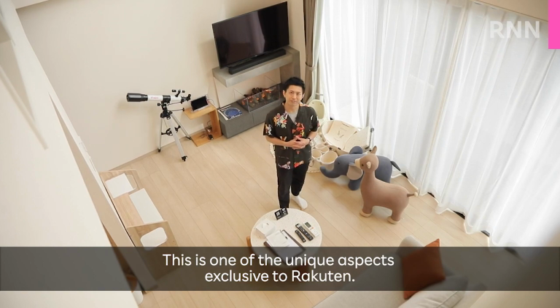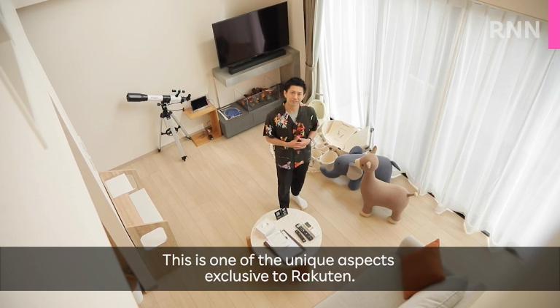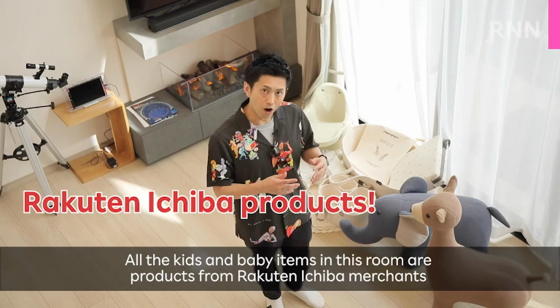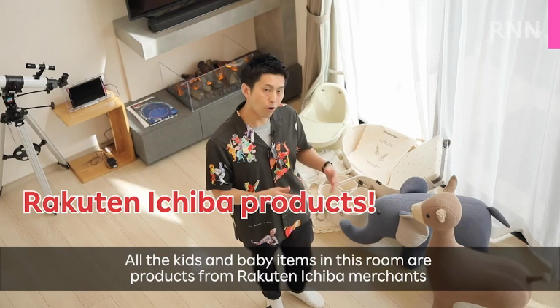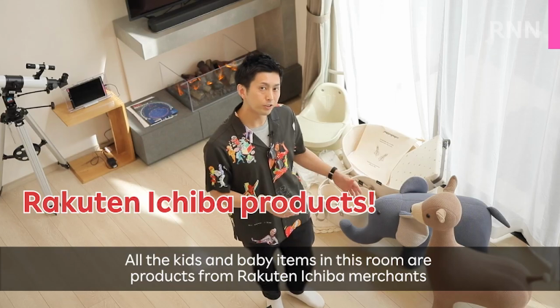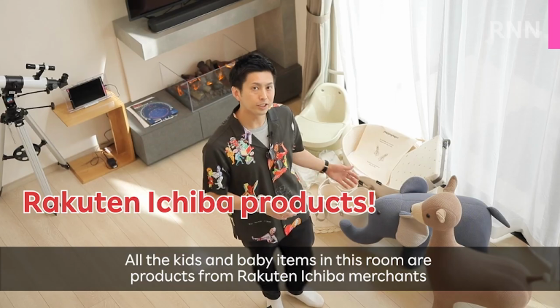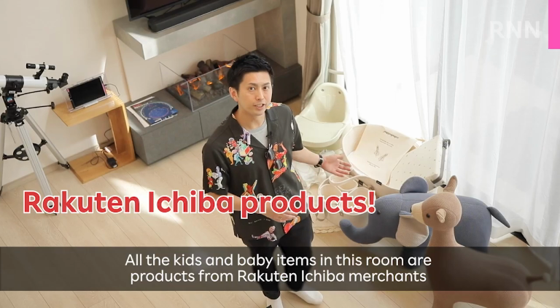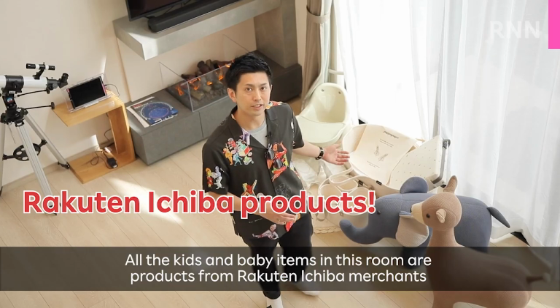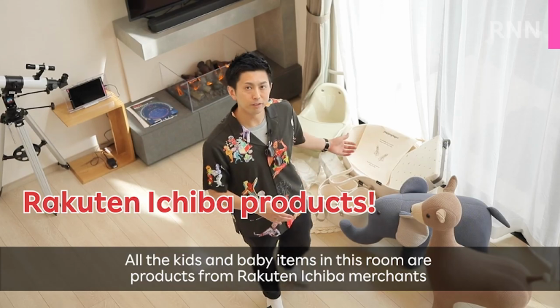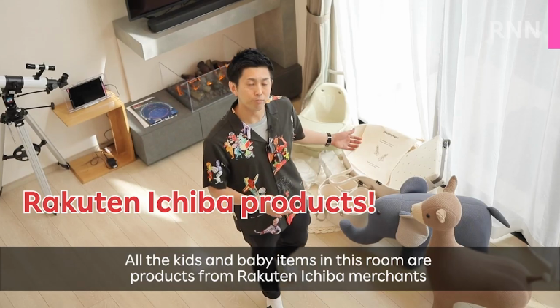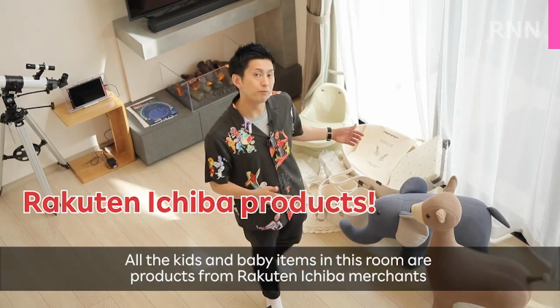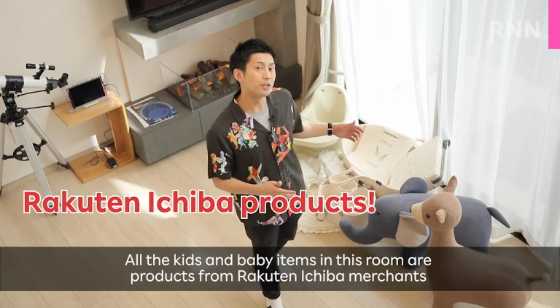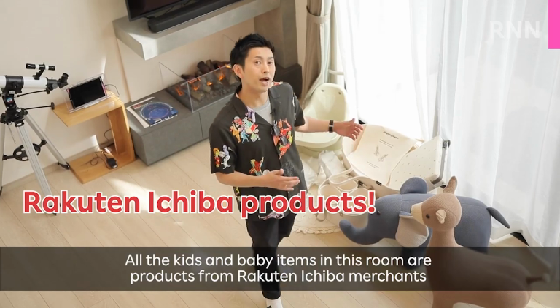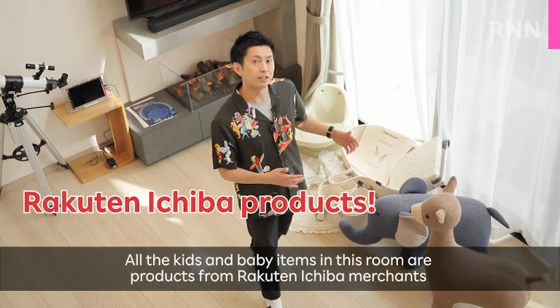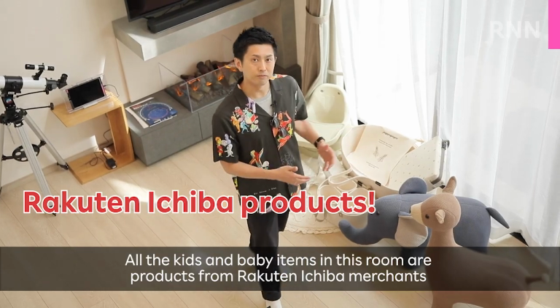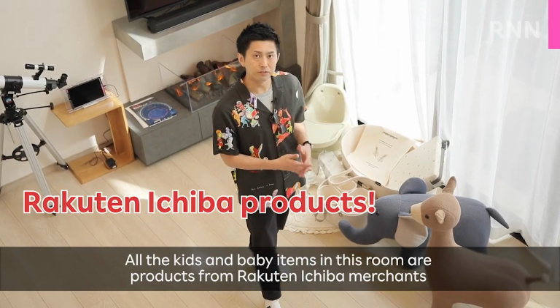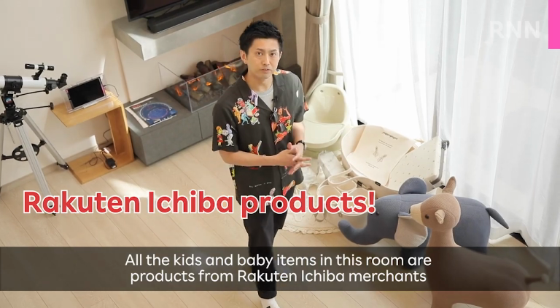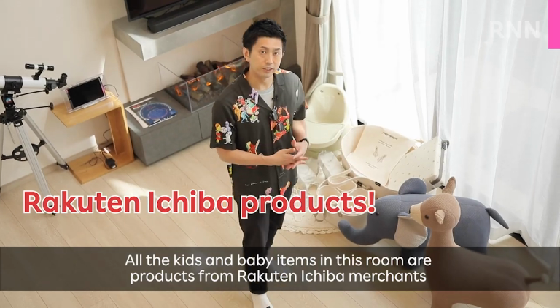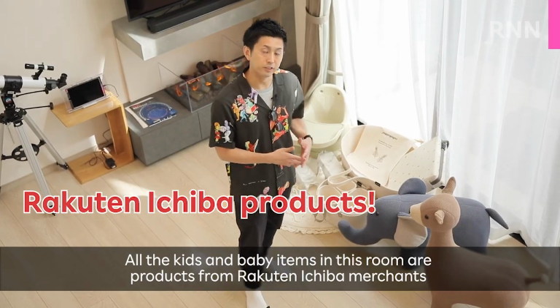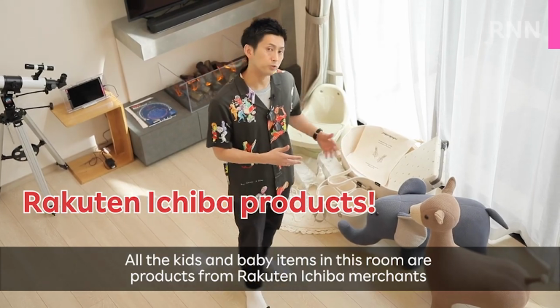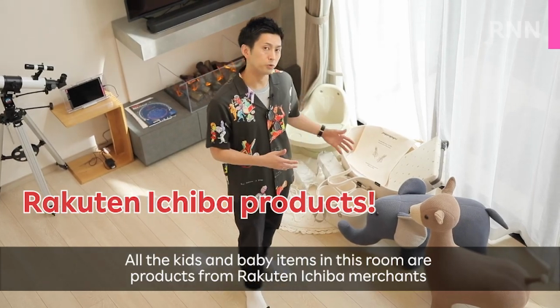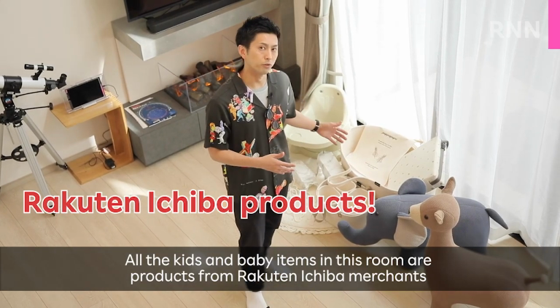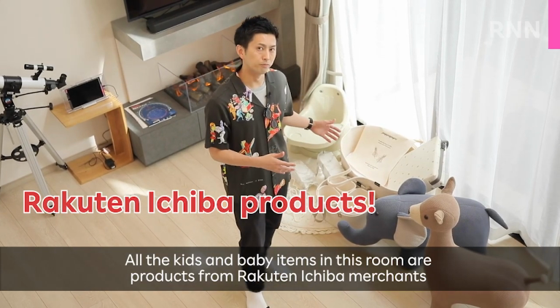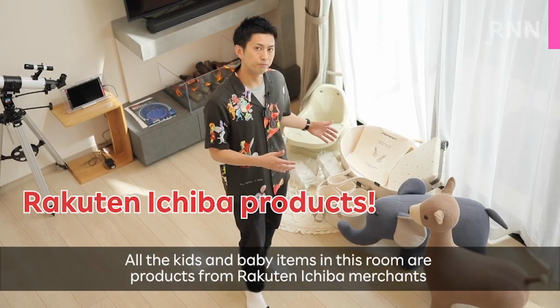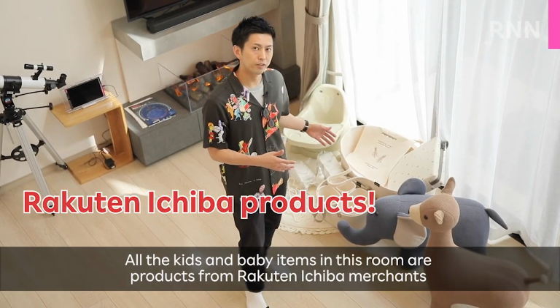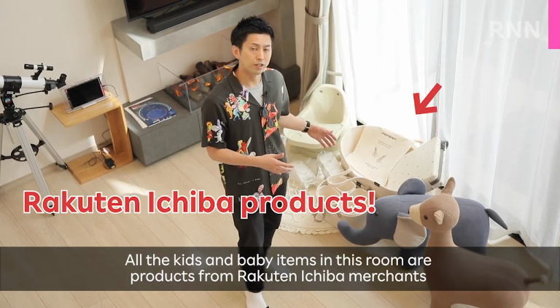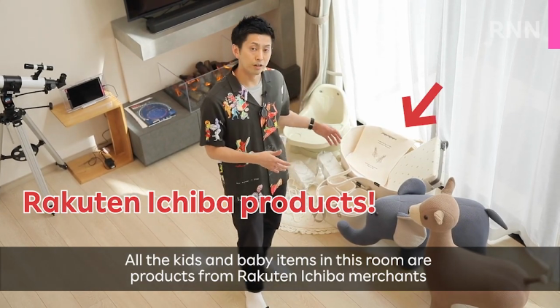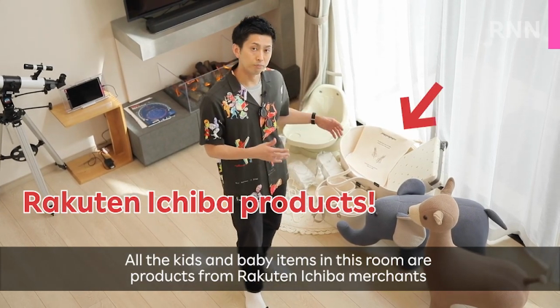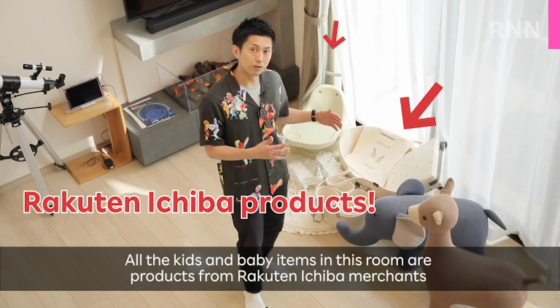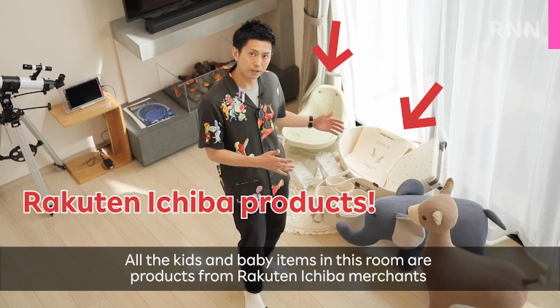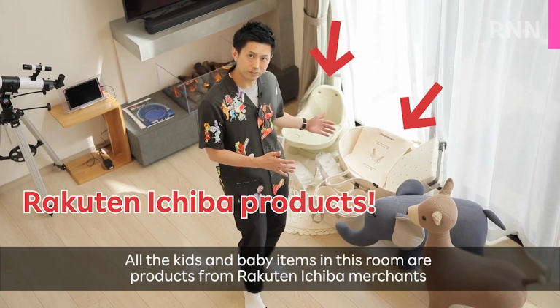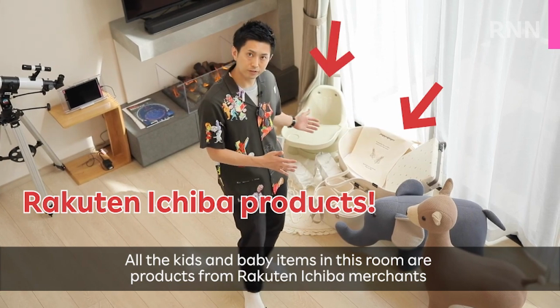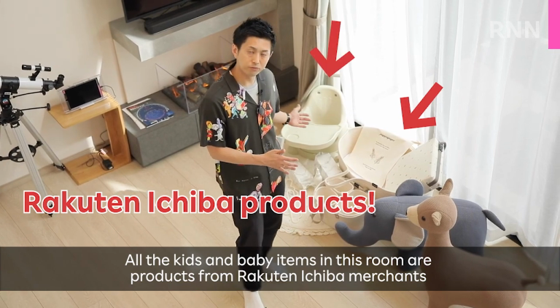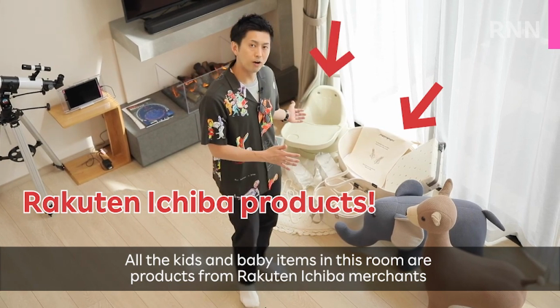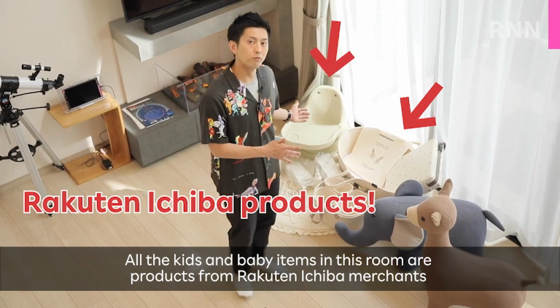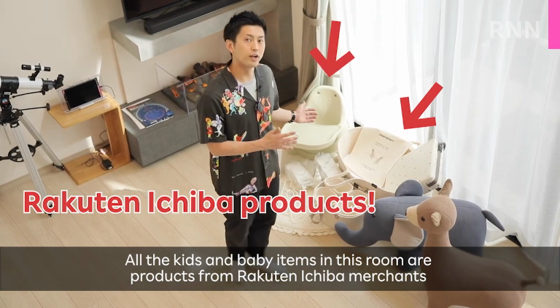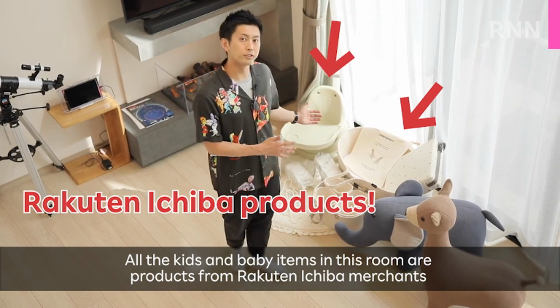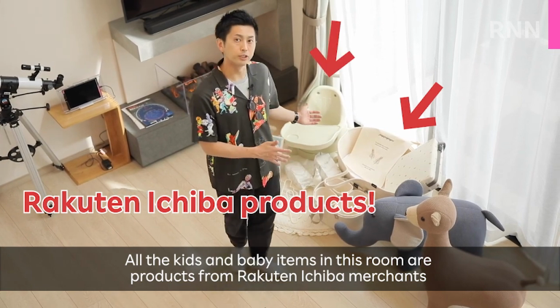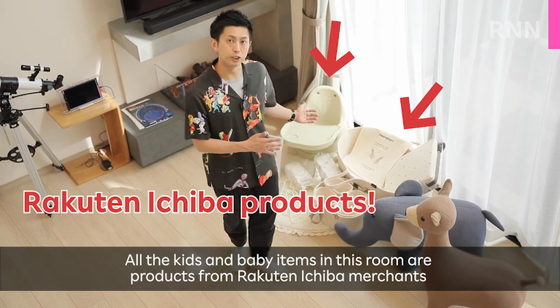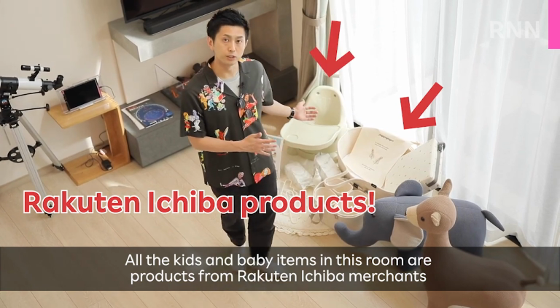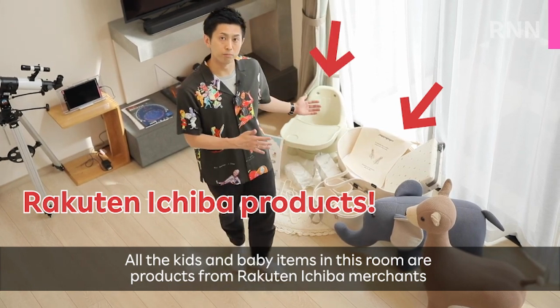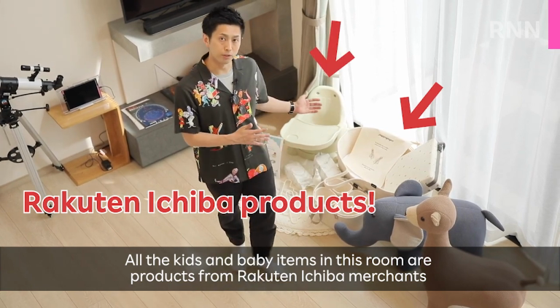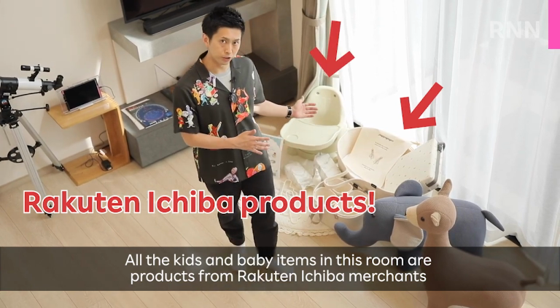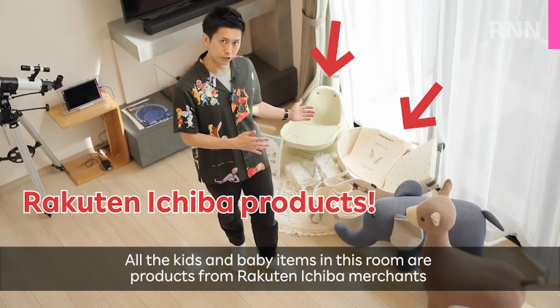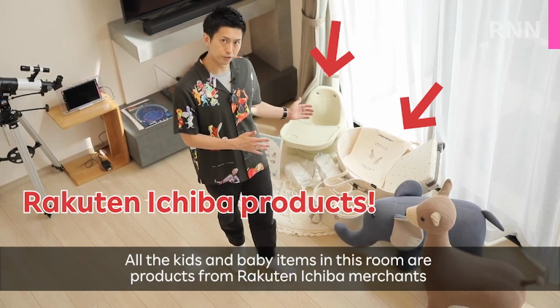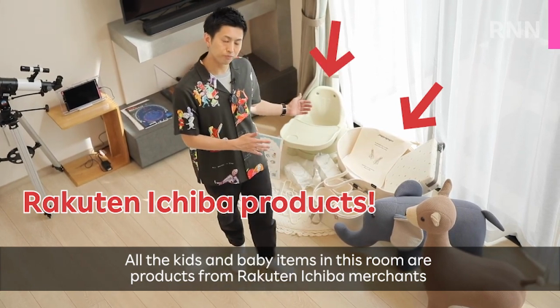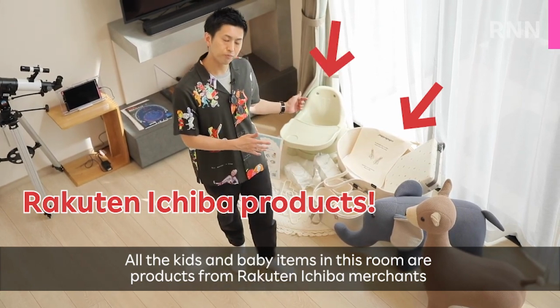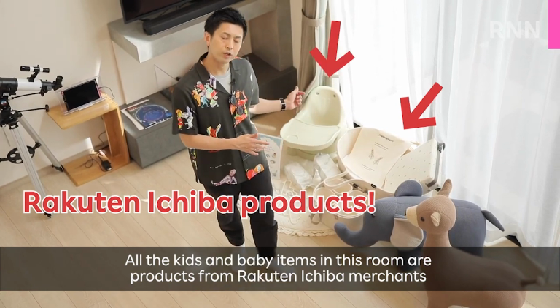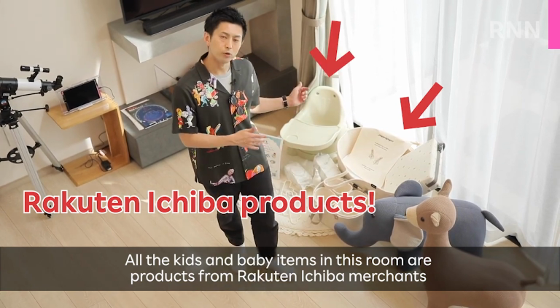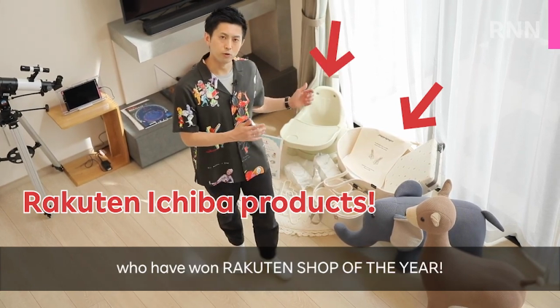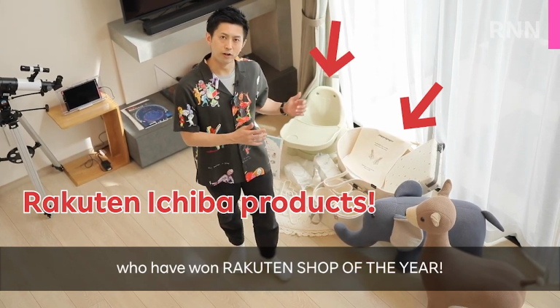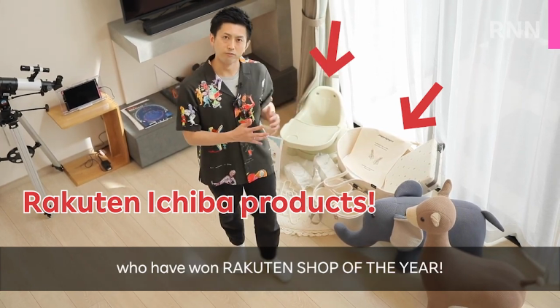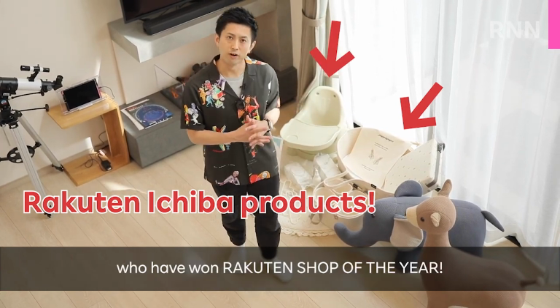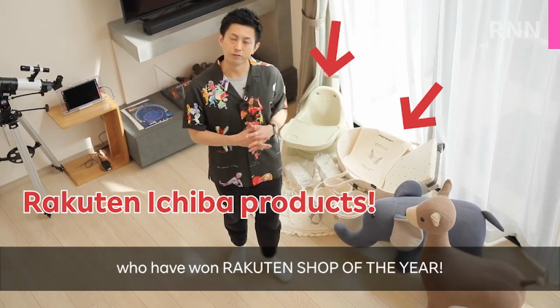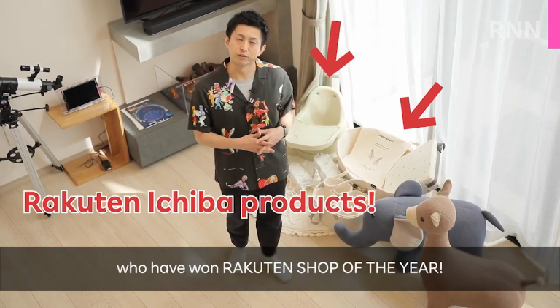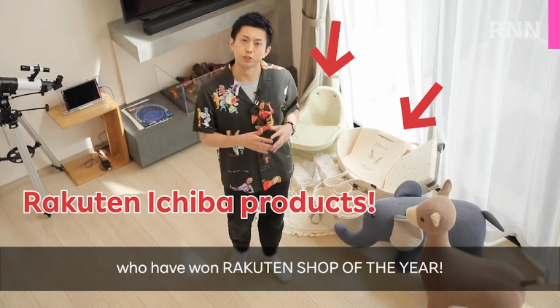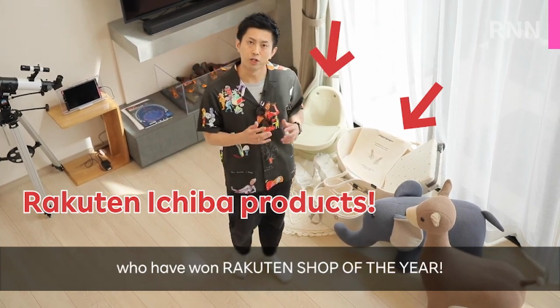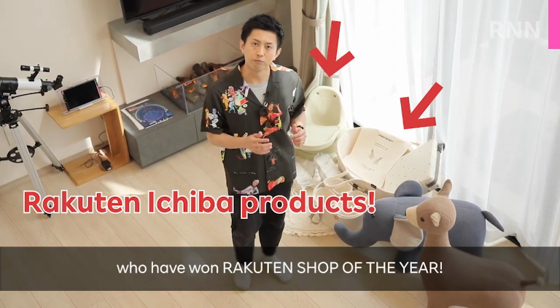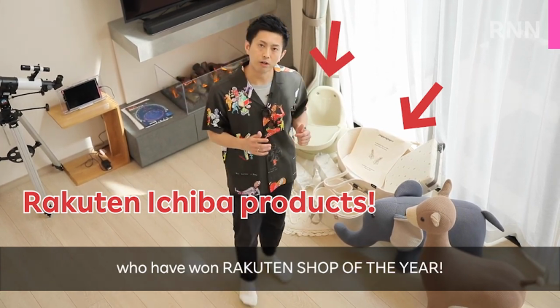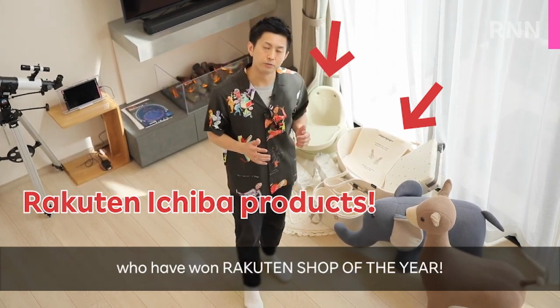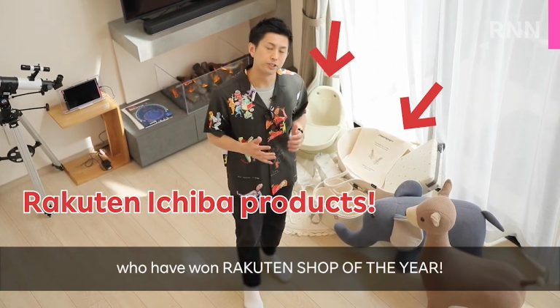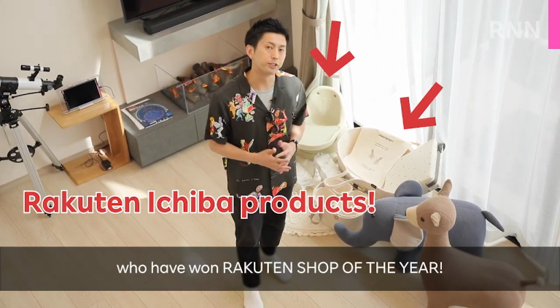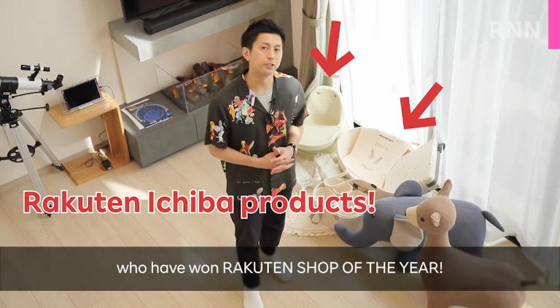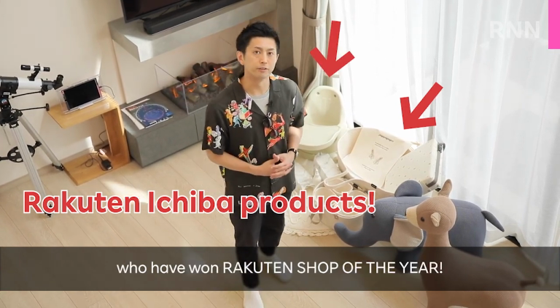All the cheese and baby items in this room are products from Rakuten Ichiba merchants who have won Shop of the Year.